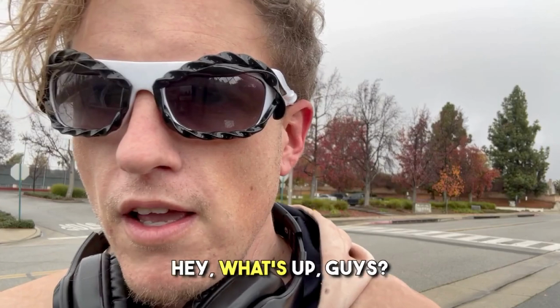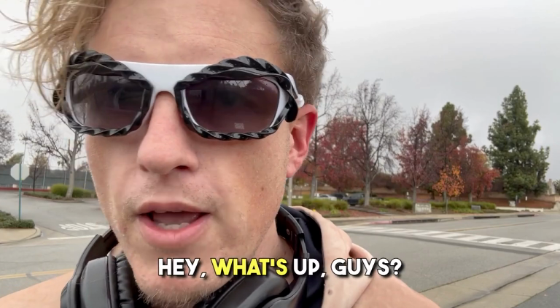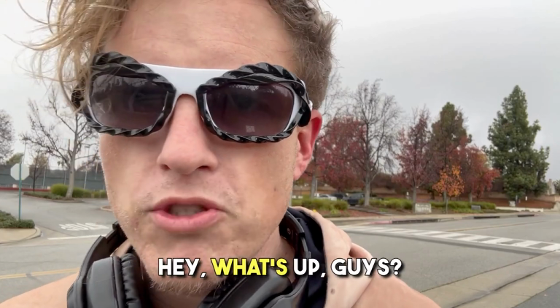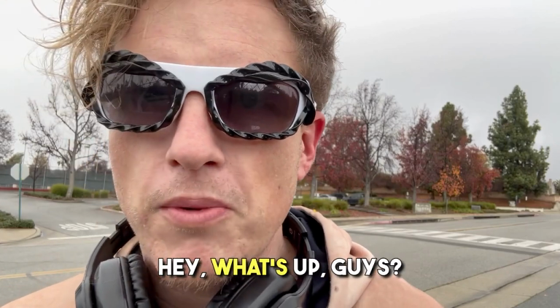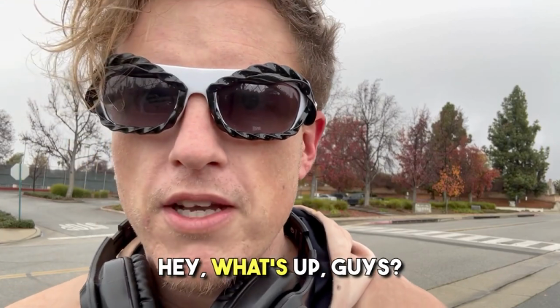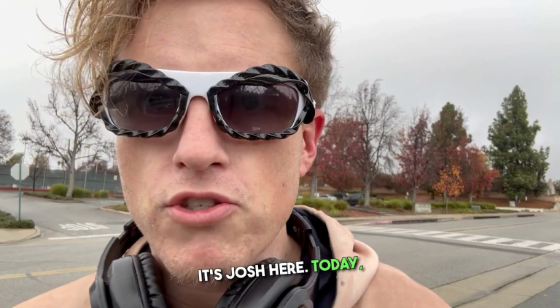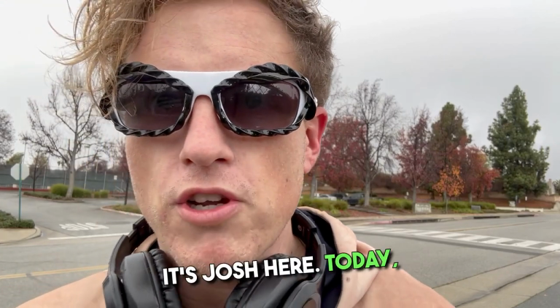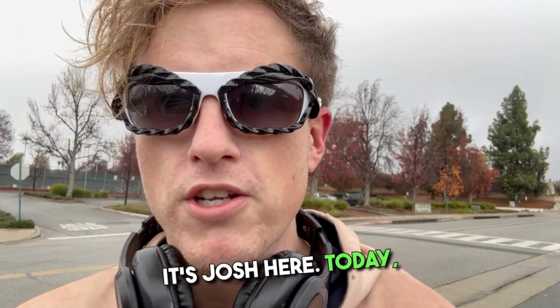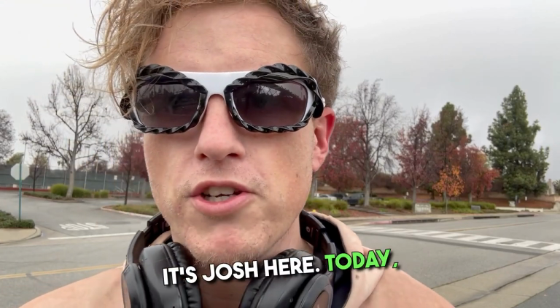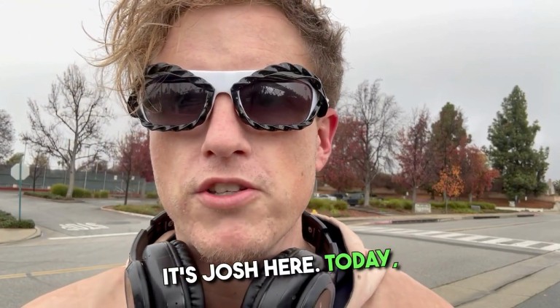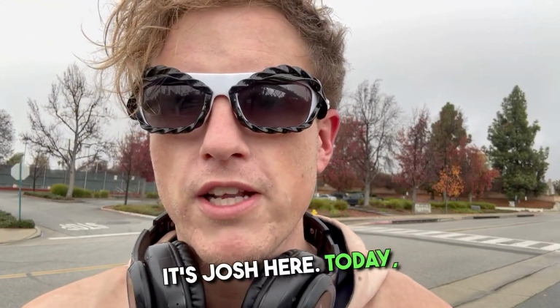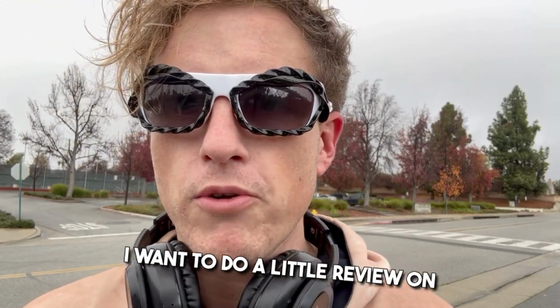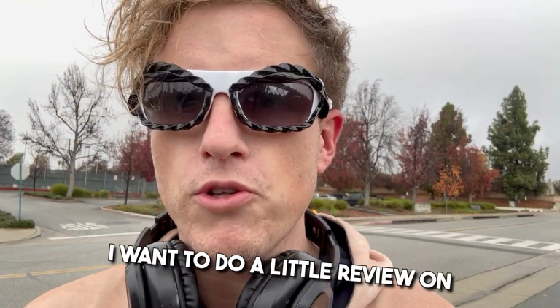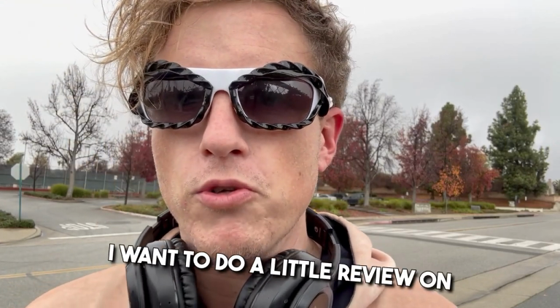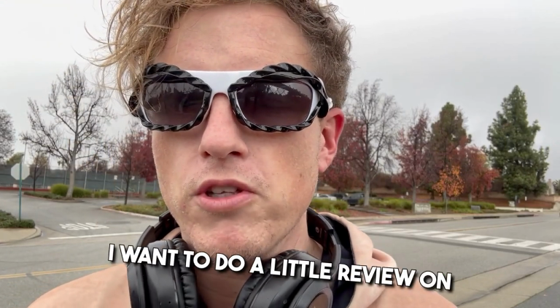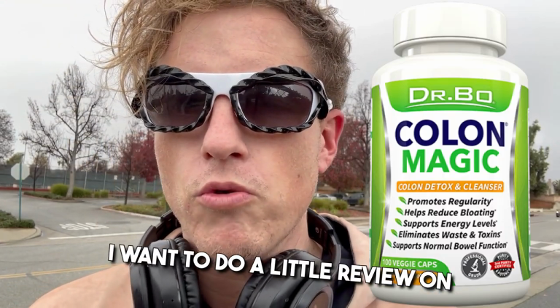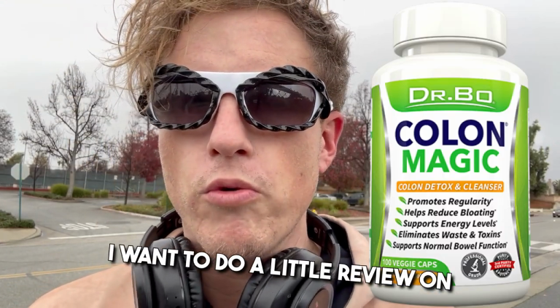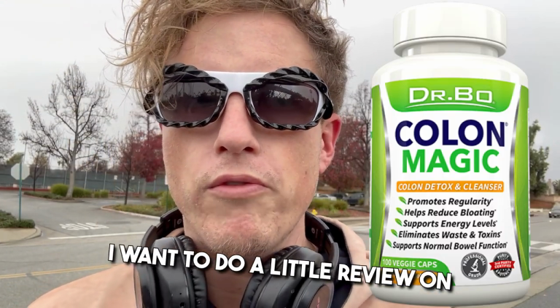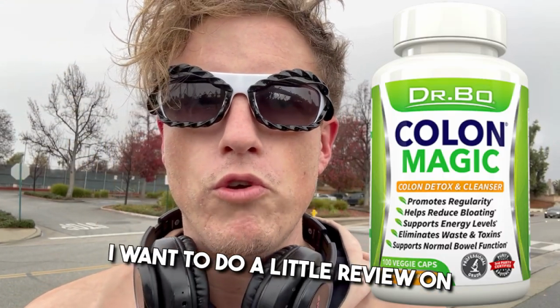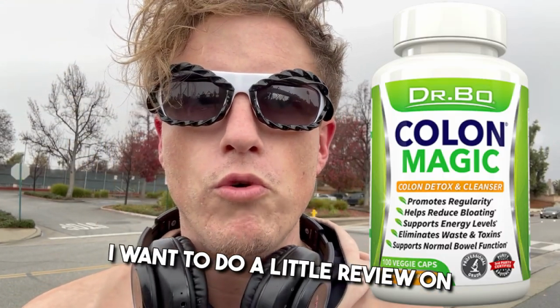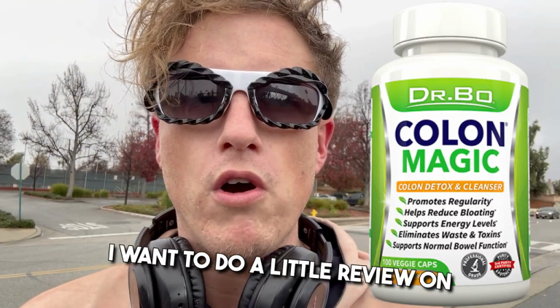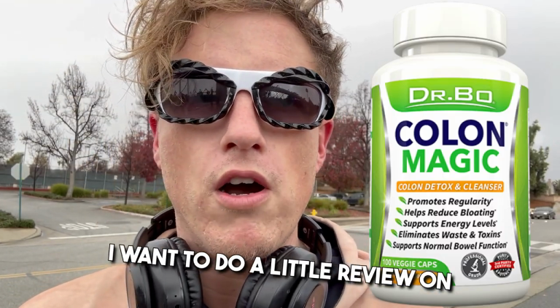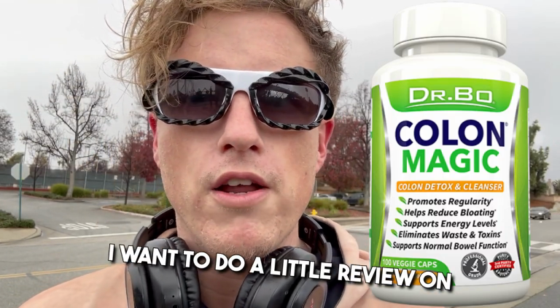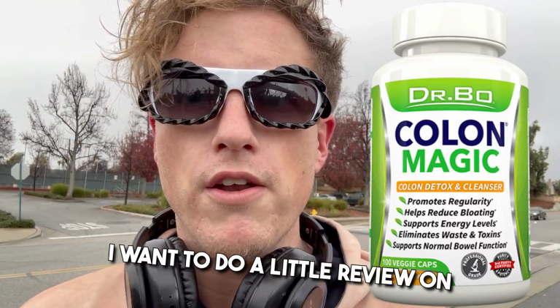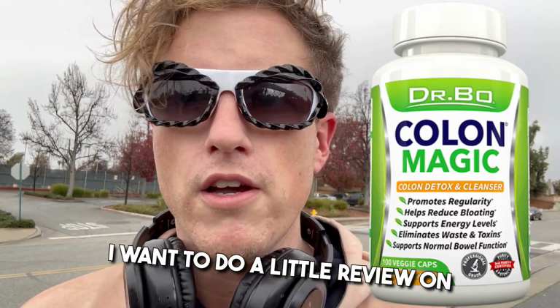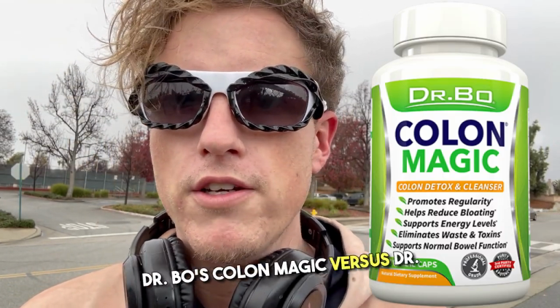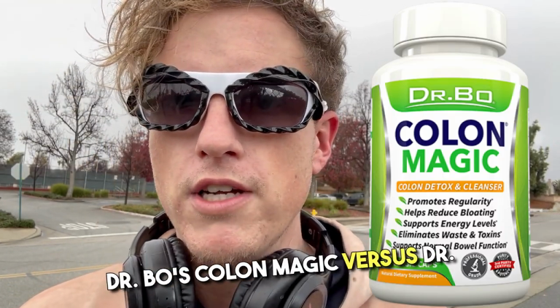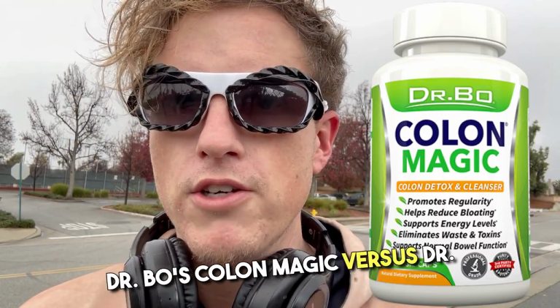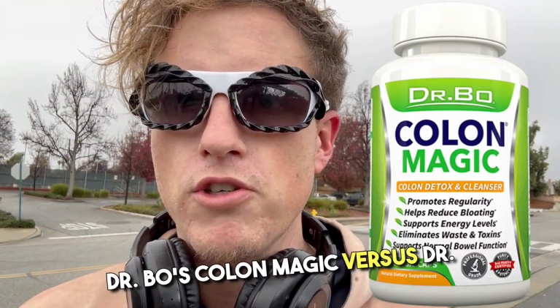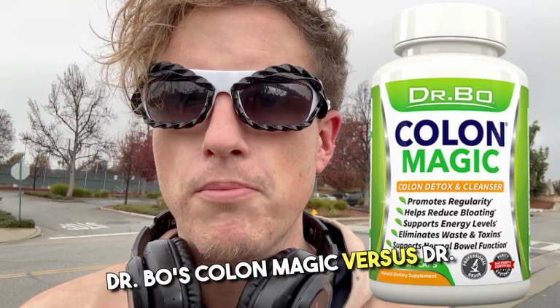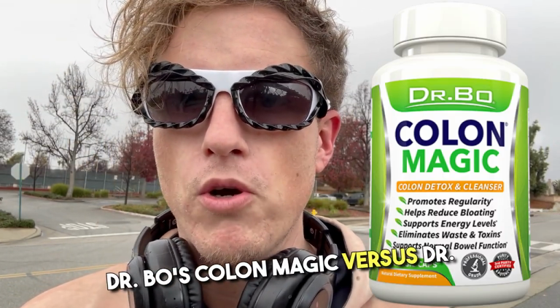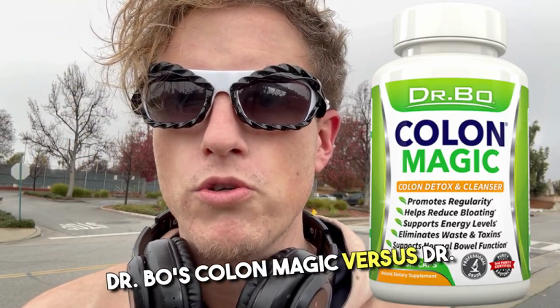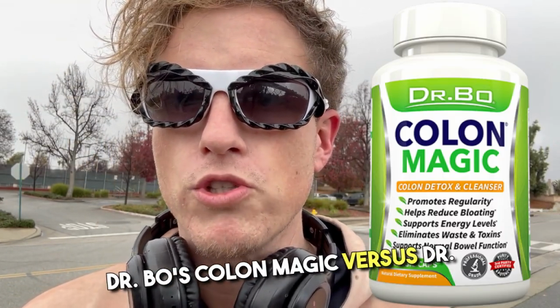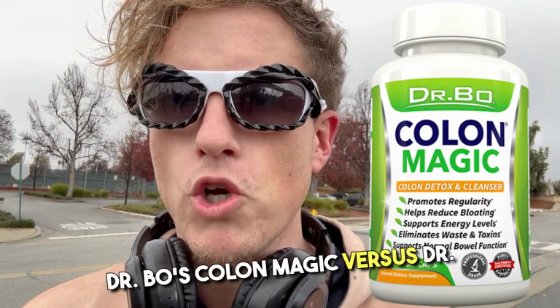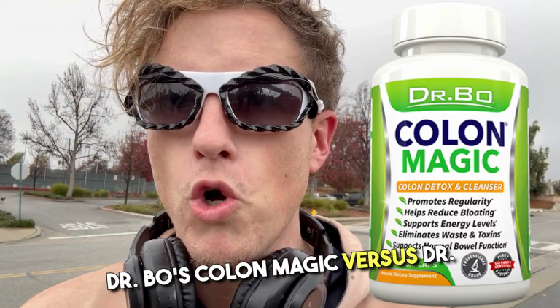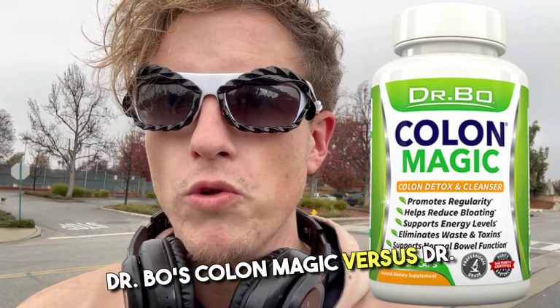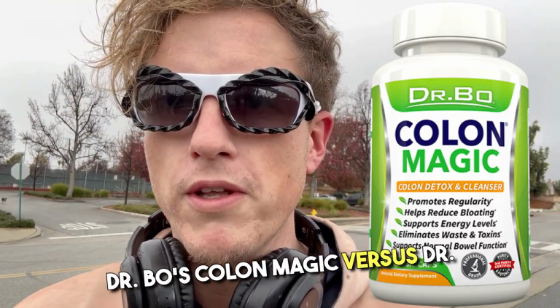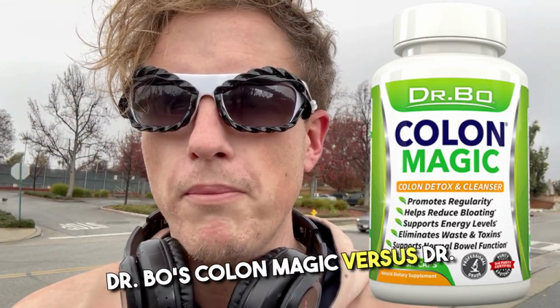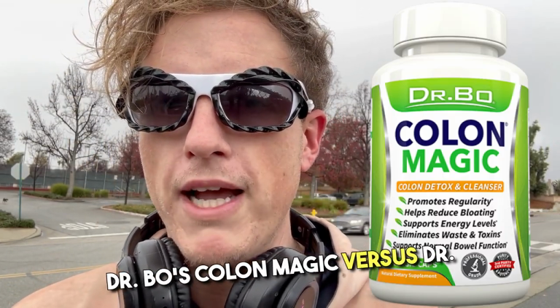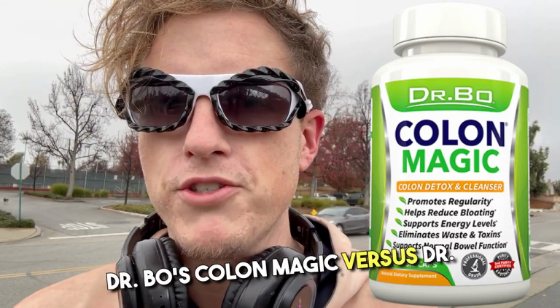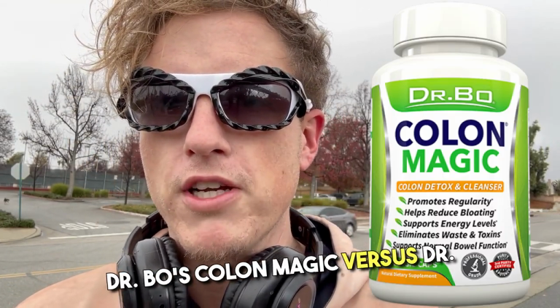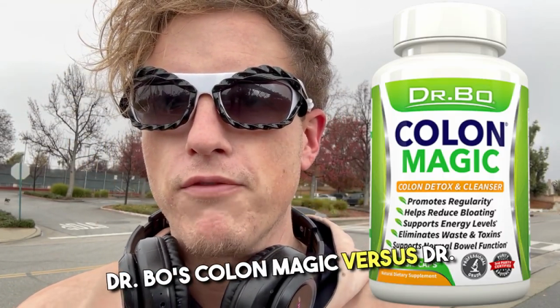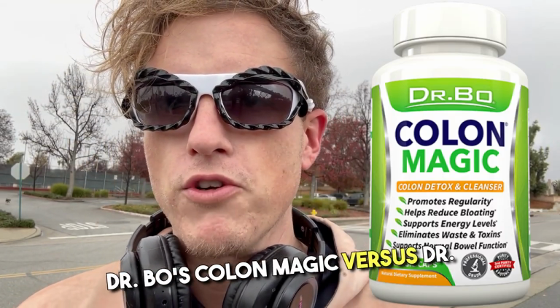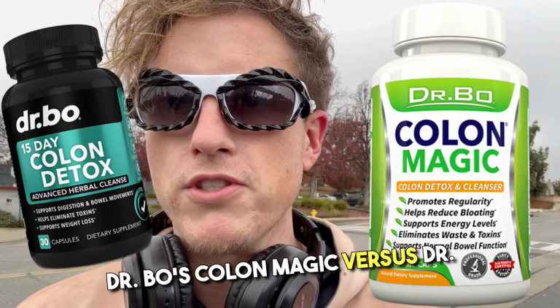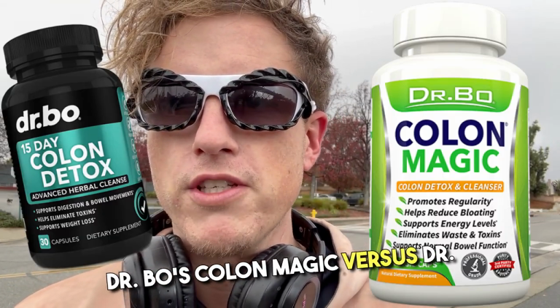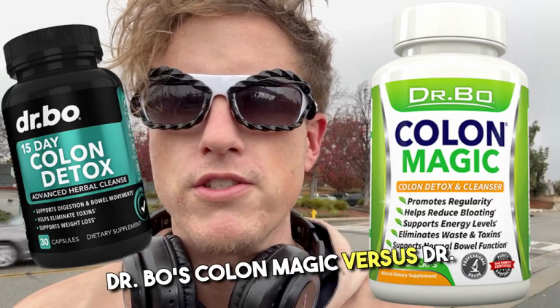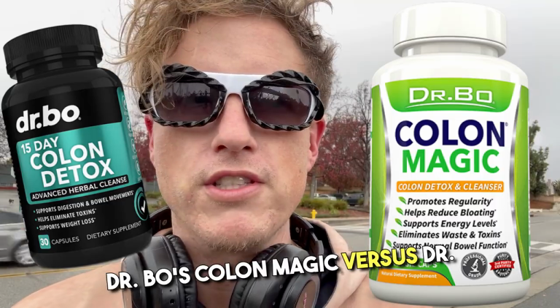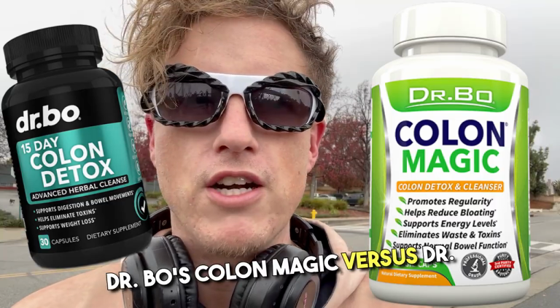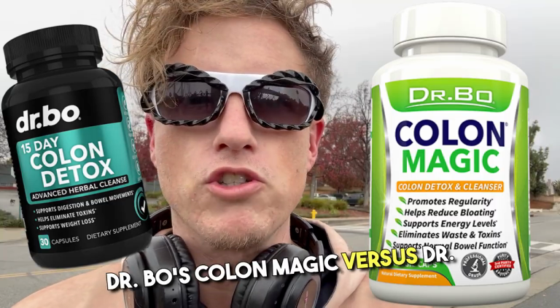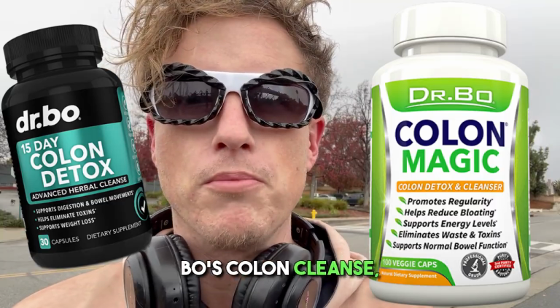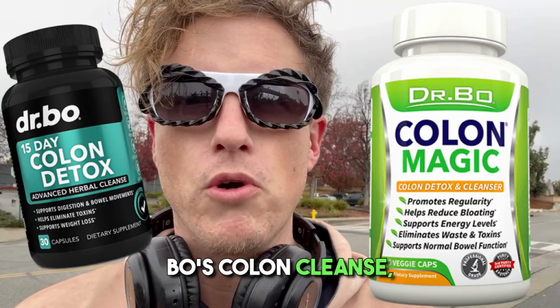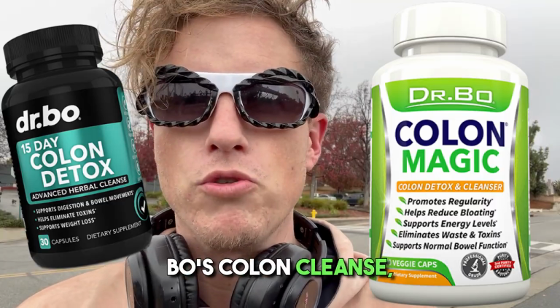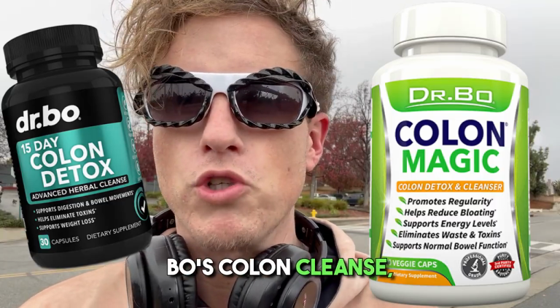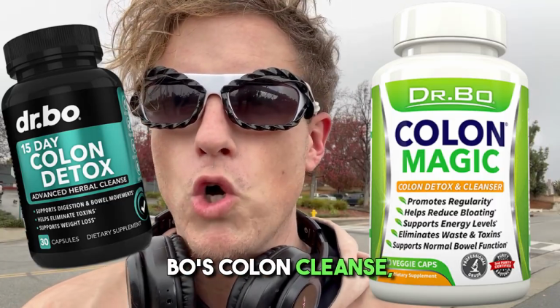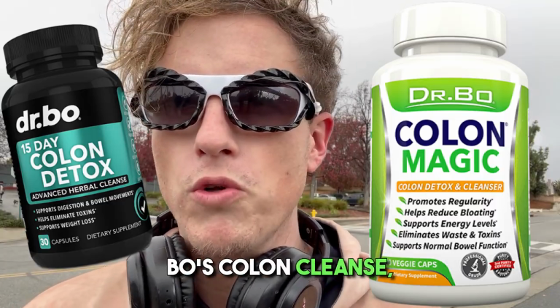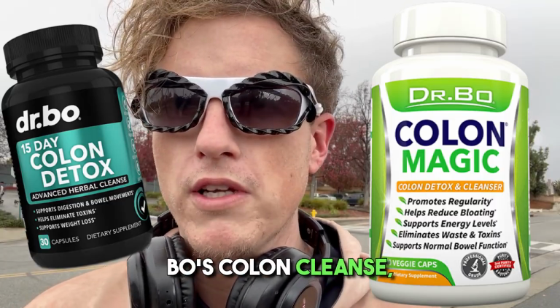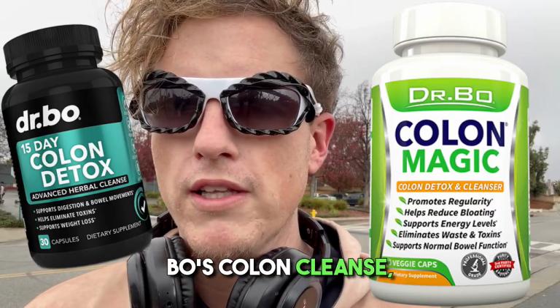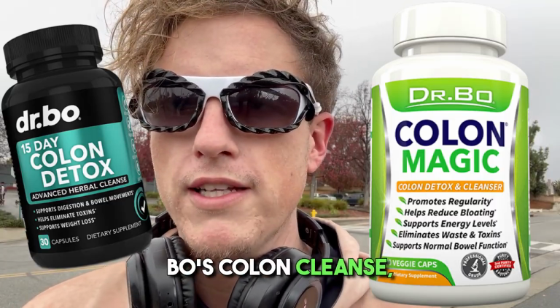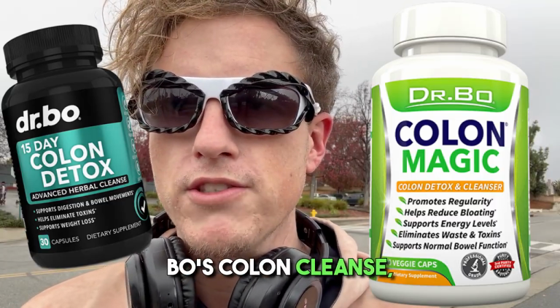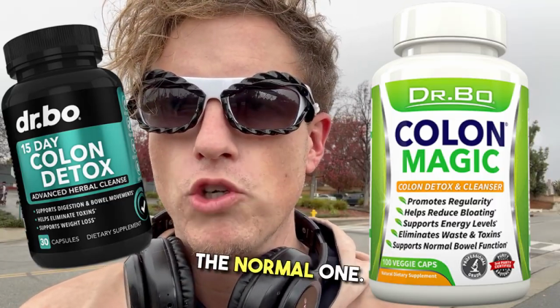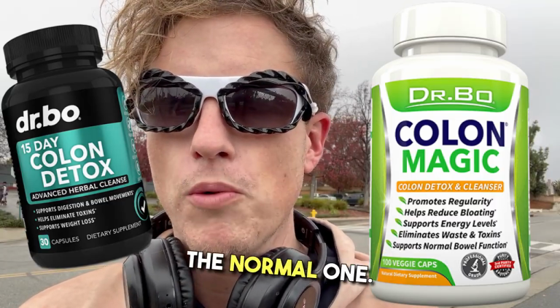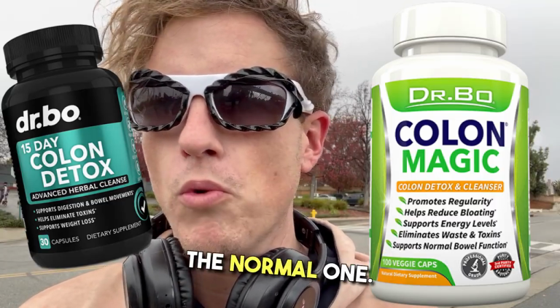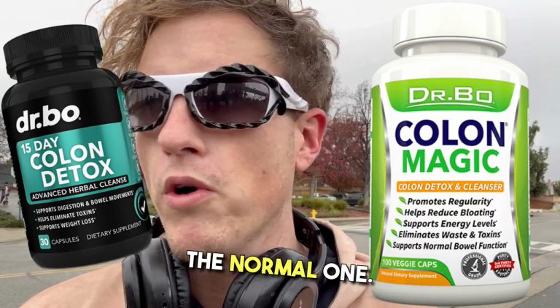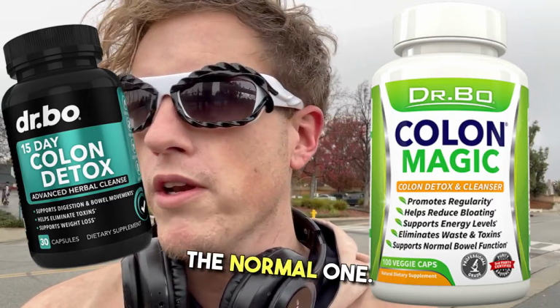Hey, what's up guys? It's Josh here. Today I want to do a little review on Dr. Bowe's Colon Magic versus Dr. Bowe's Colon Cleanse, the number one.